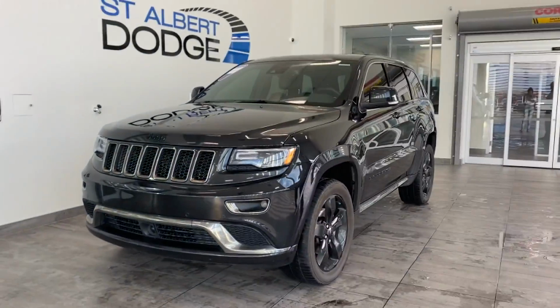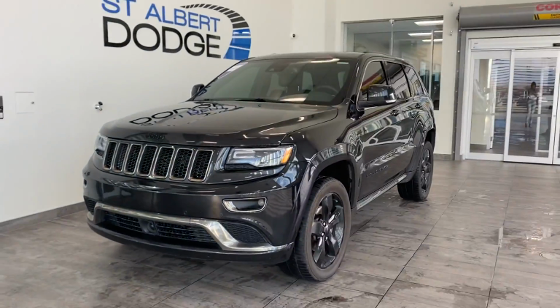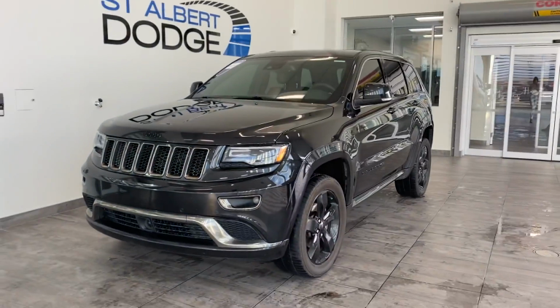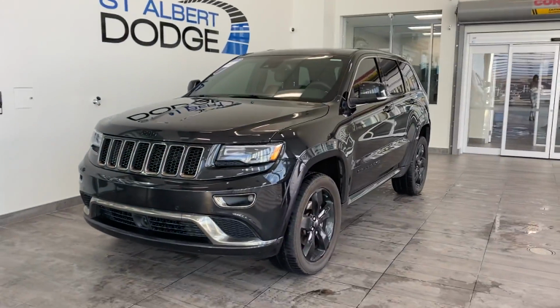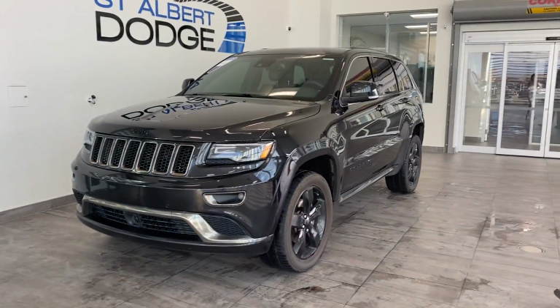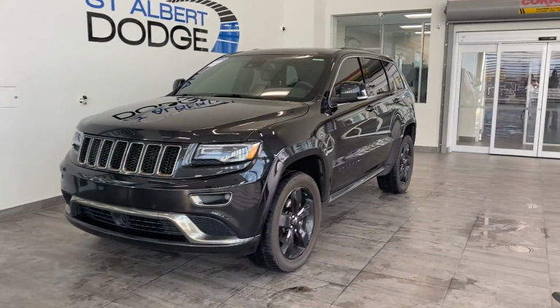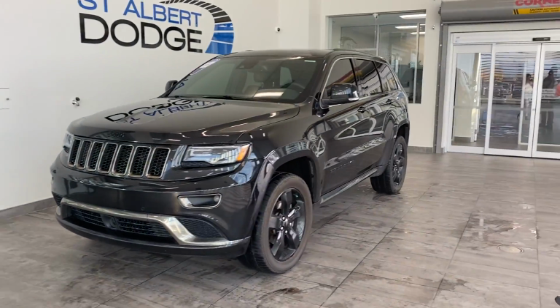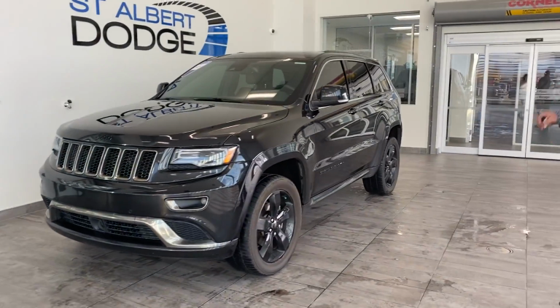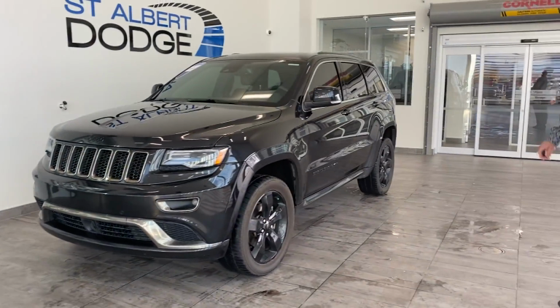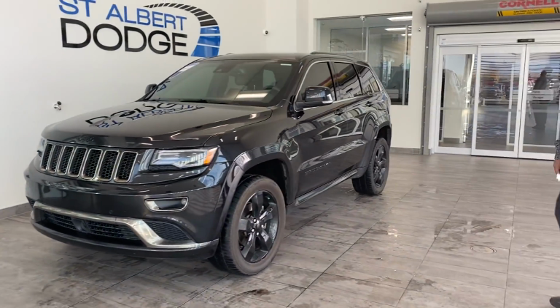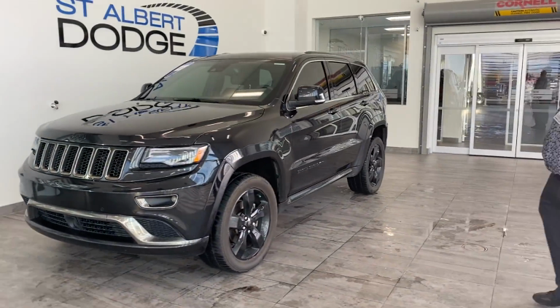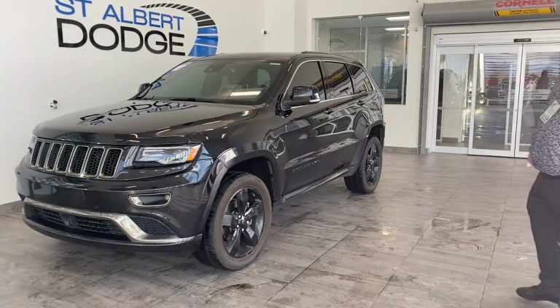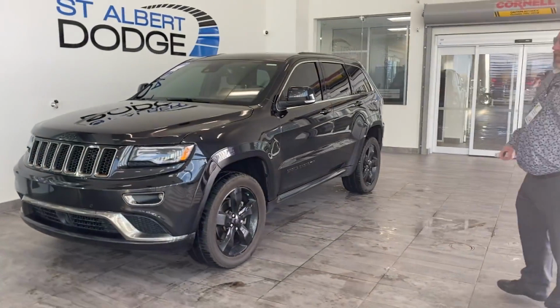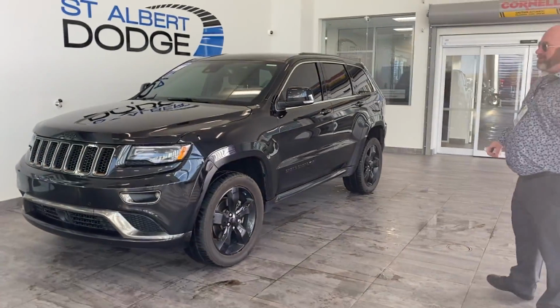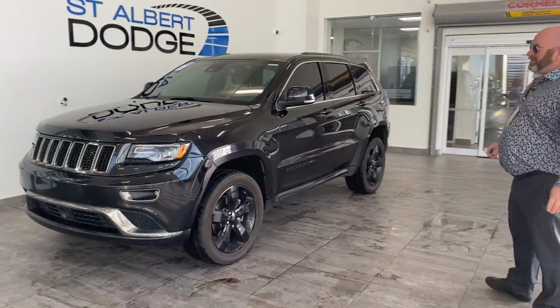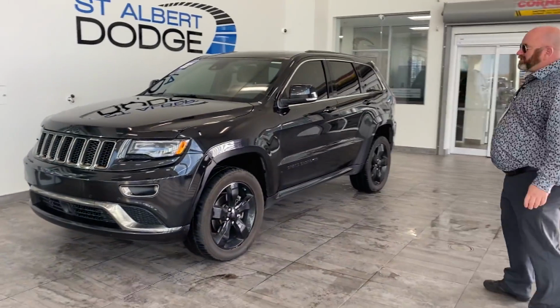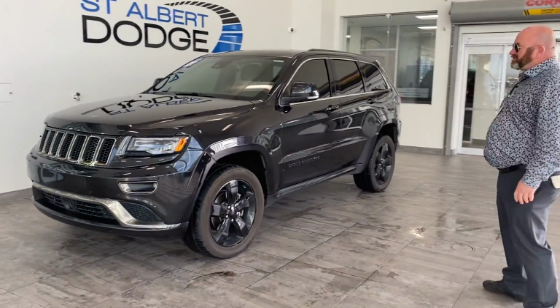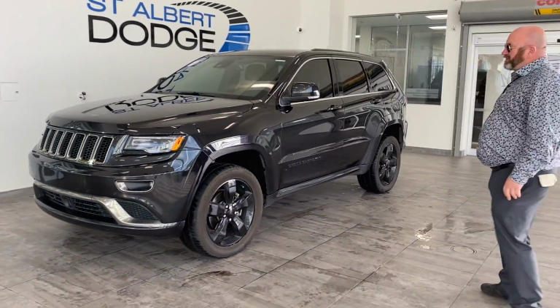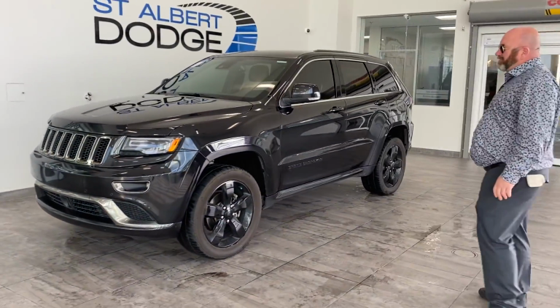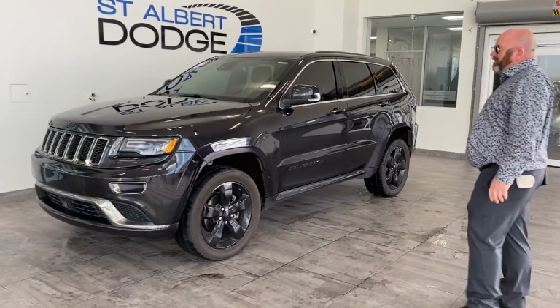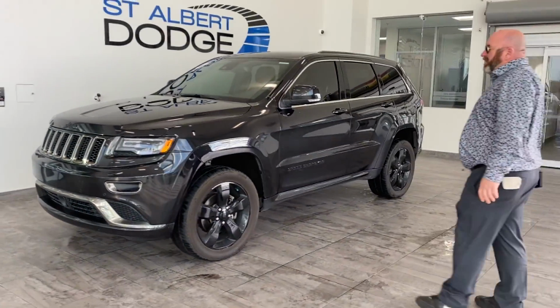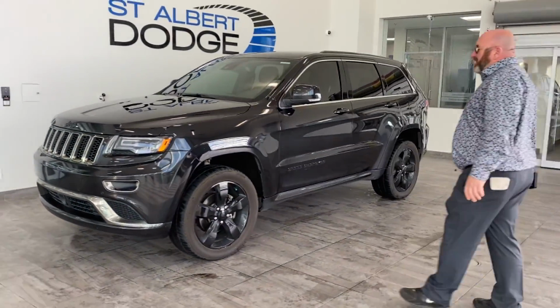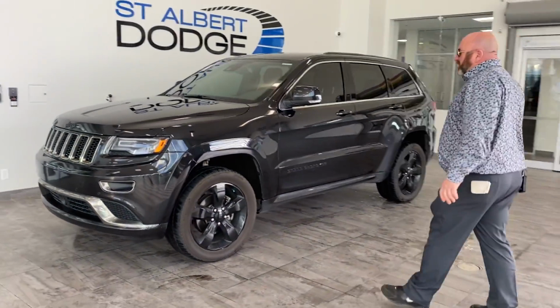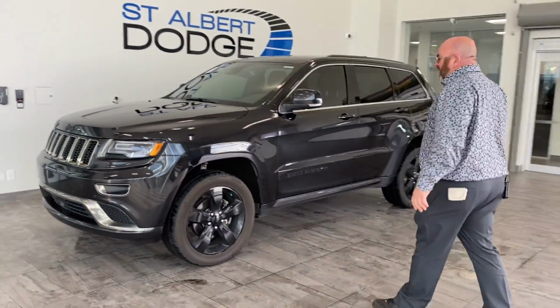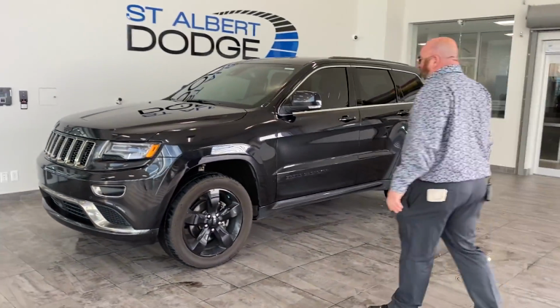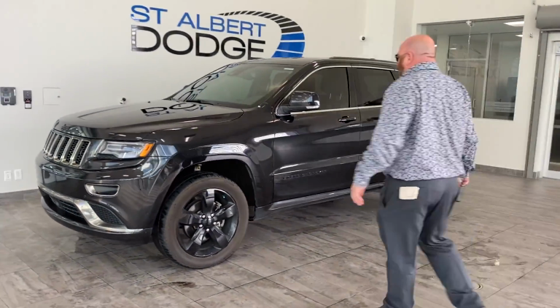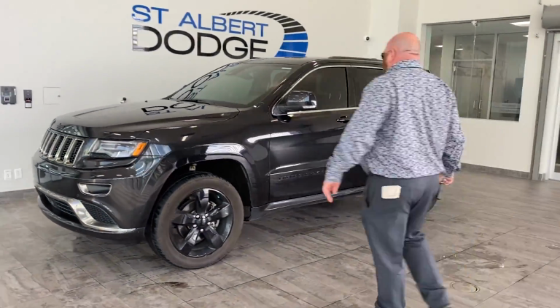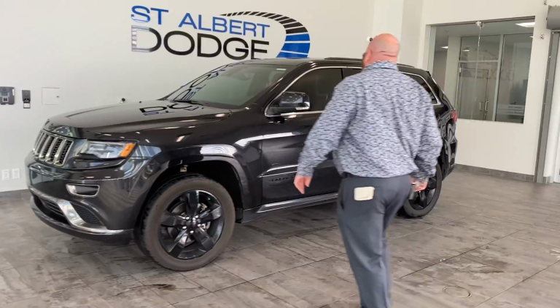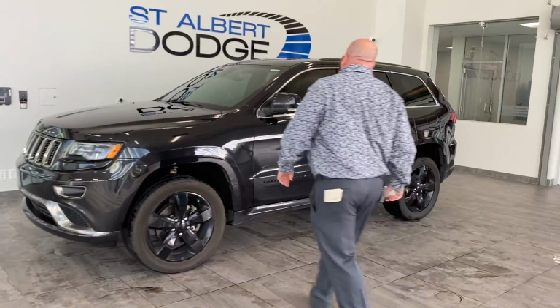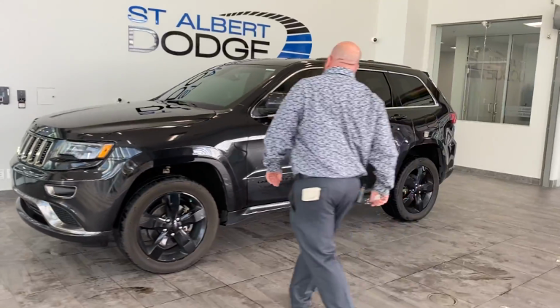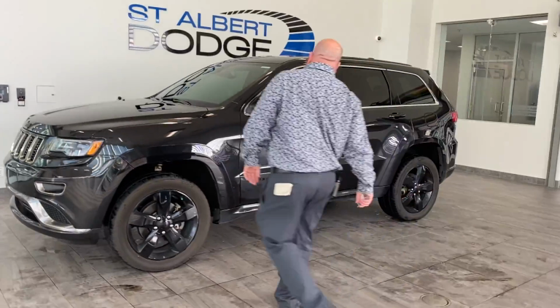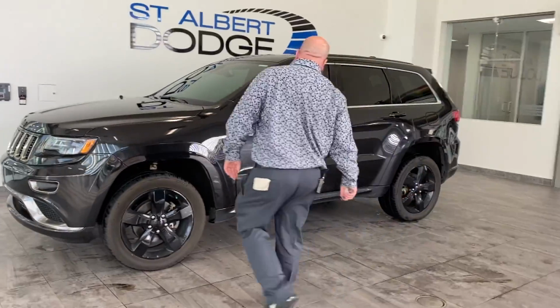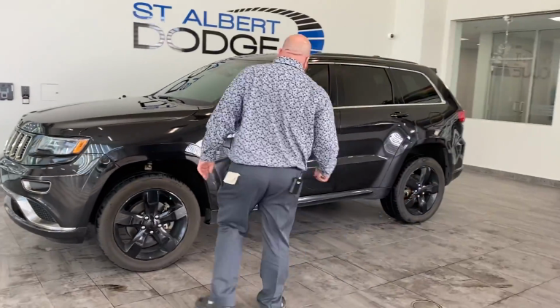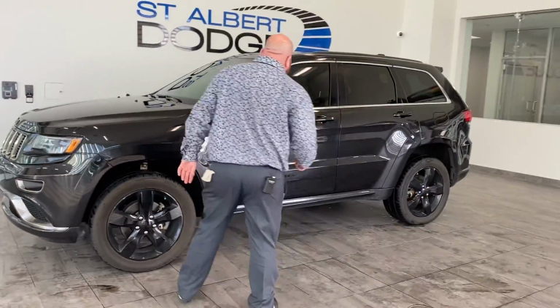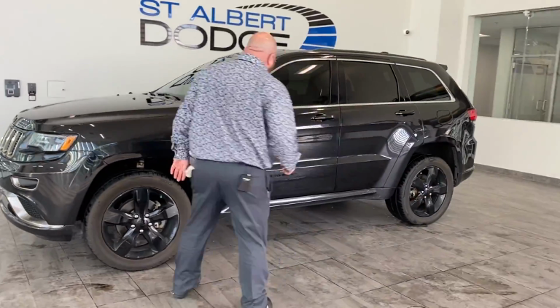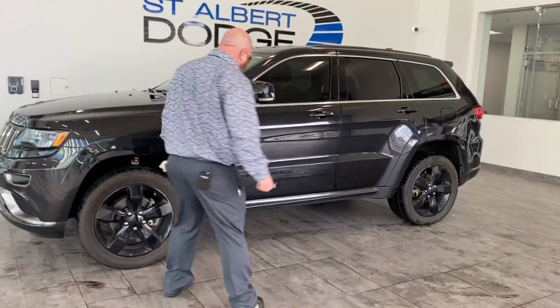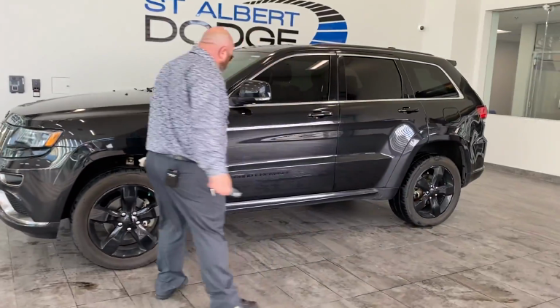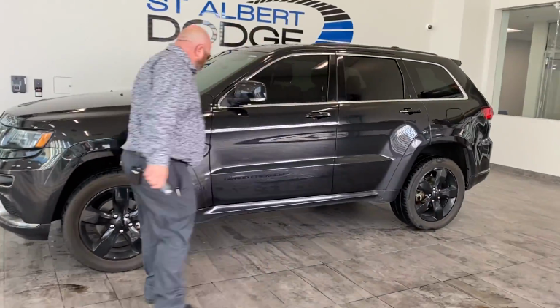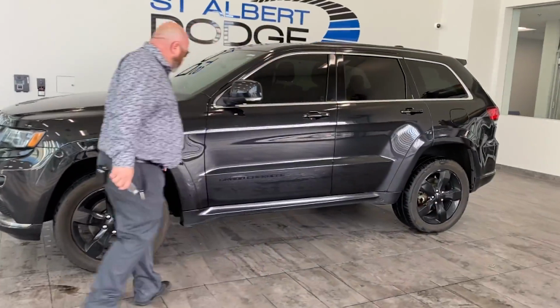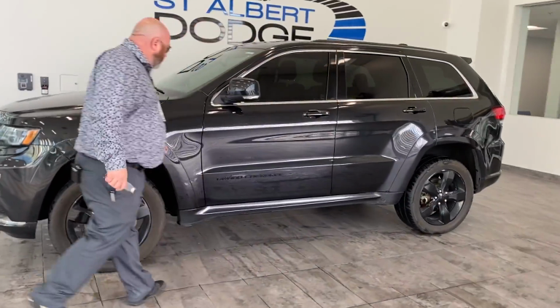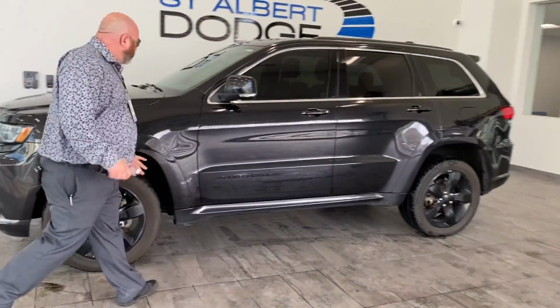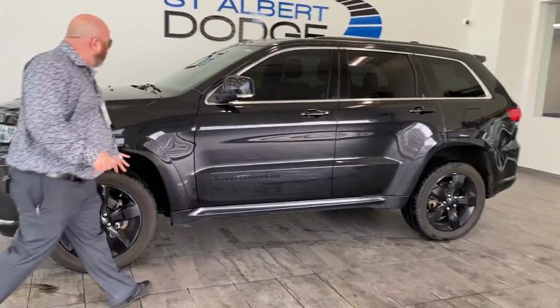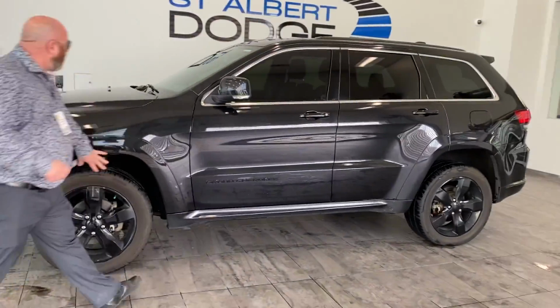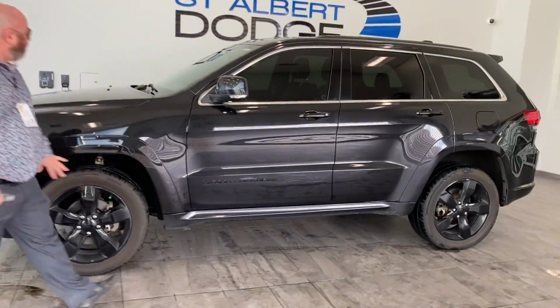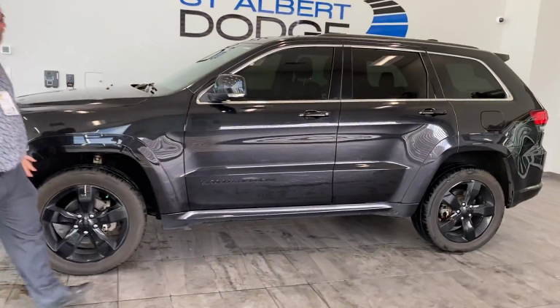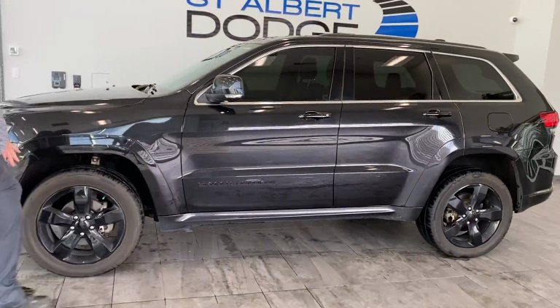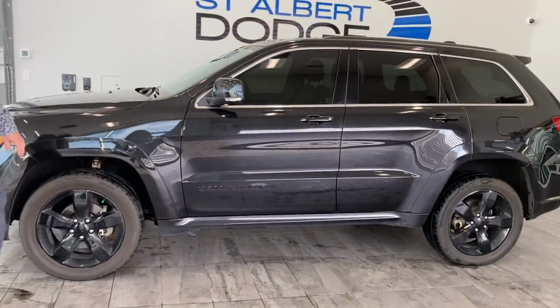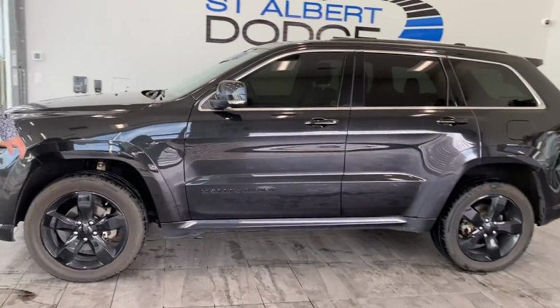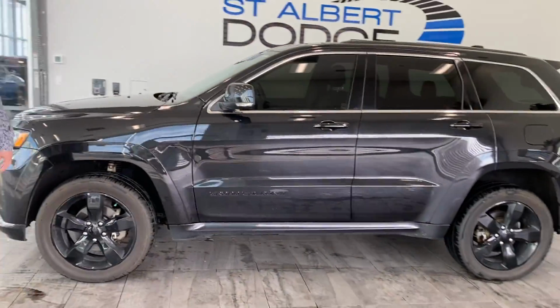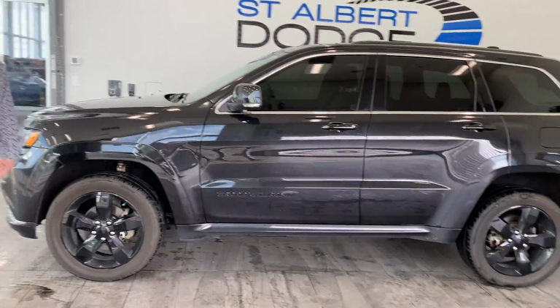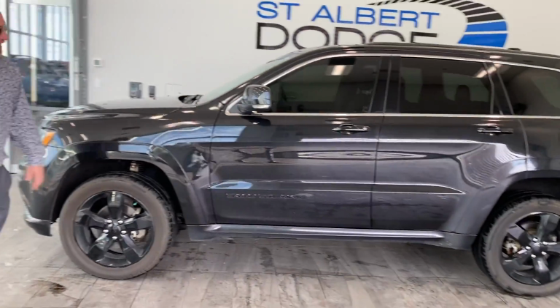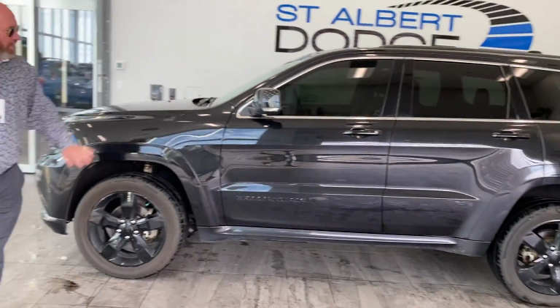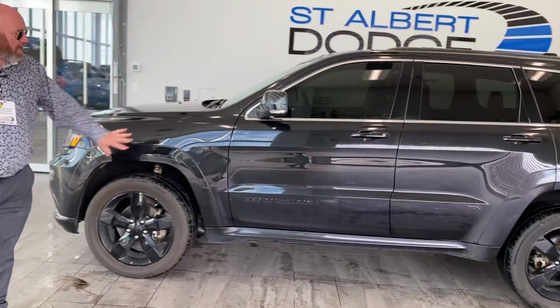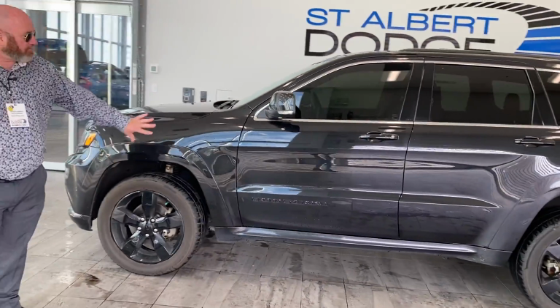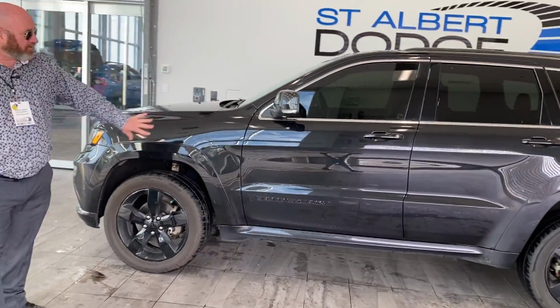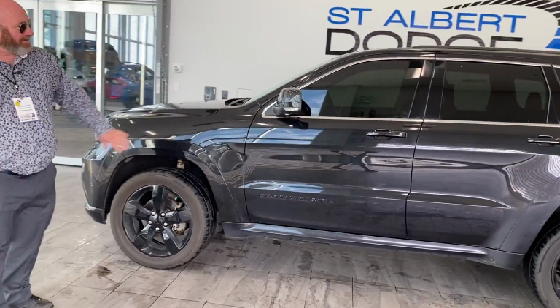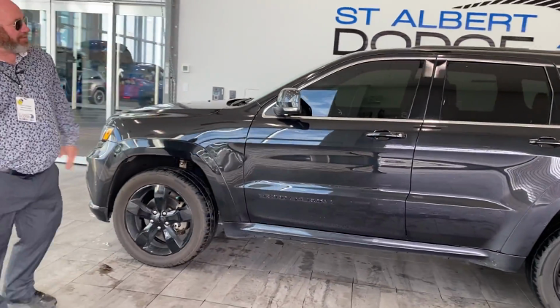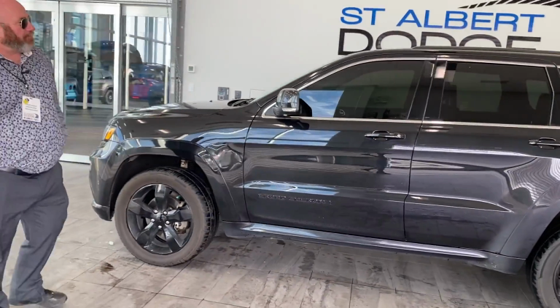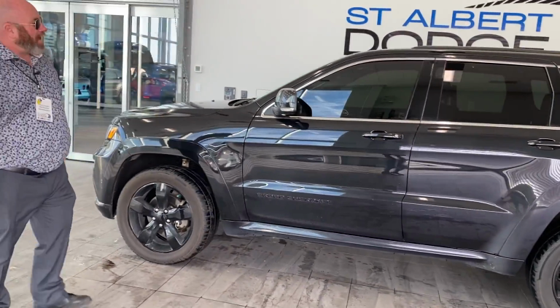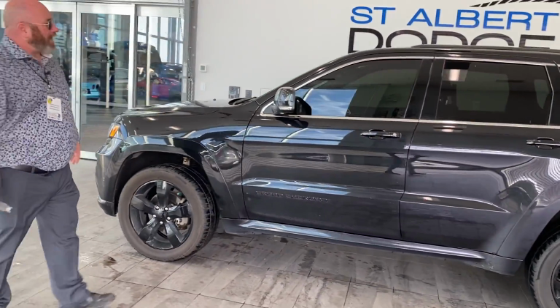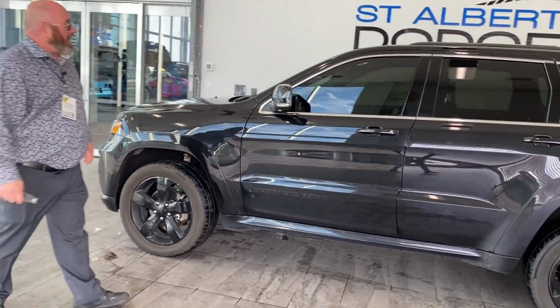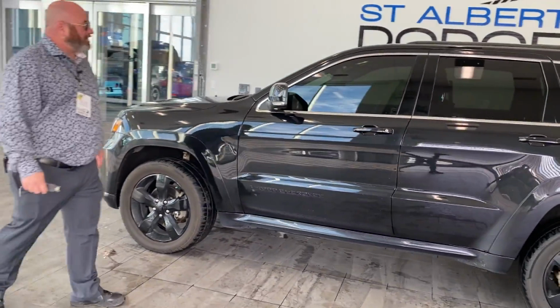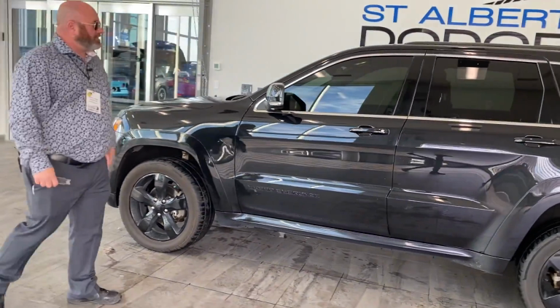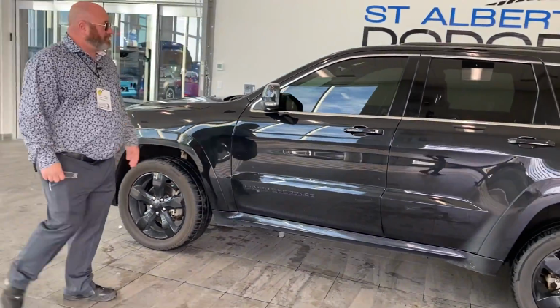Really fresh trade, just came in yesterday. You gotta like the blackout package on this thing — the blackout rims. I really like the black accents.